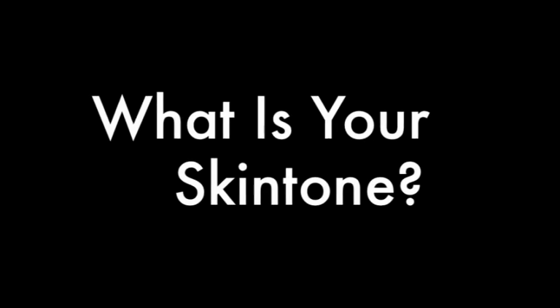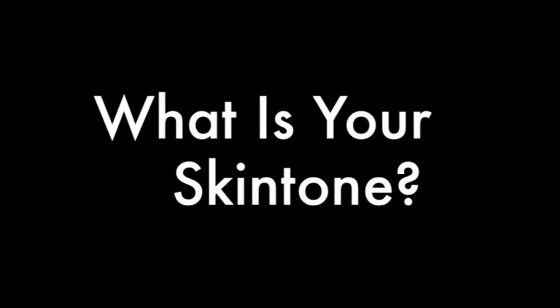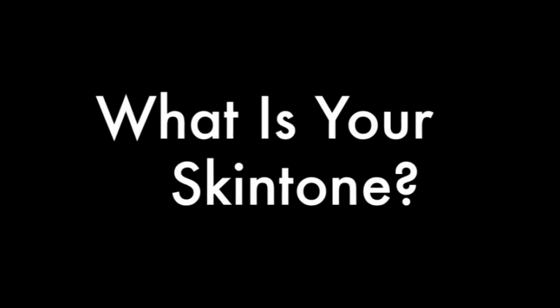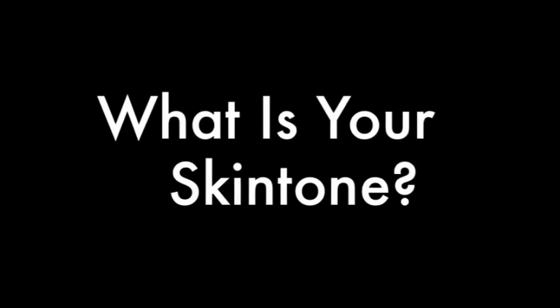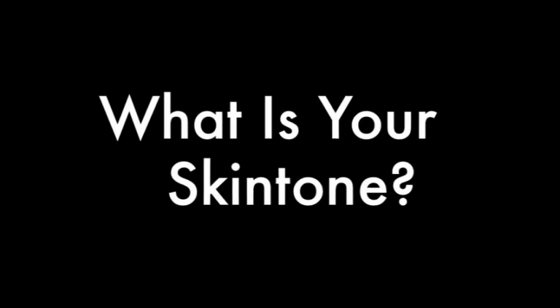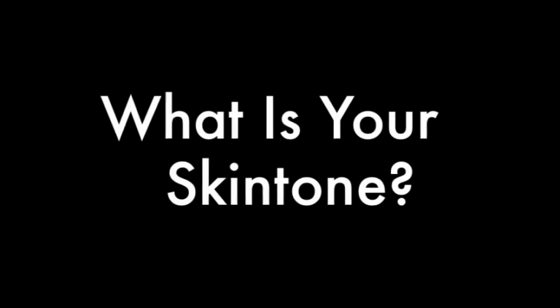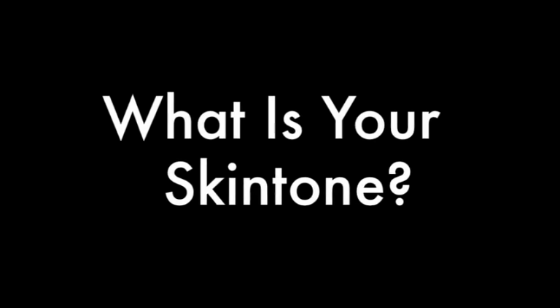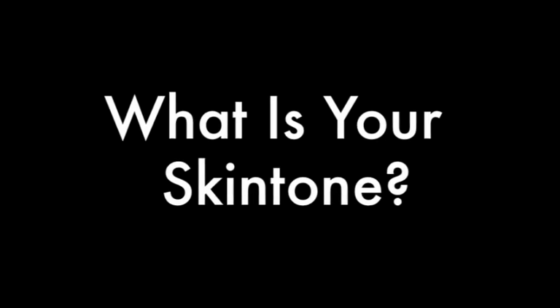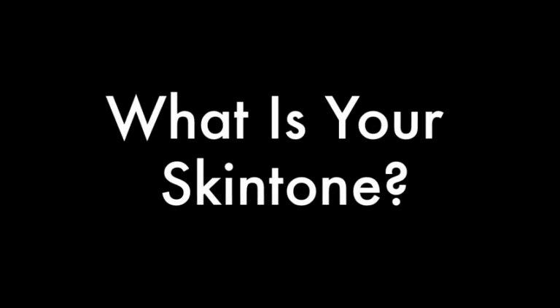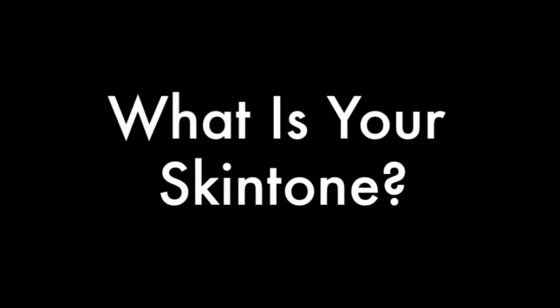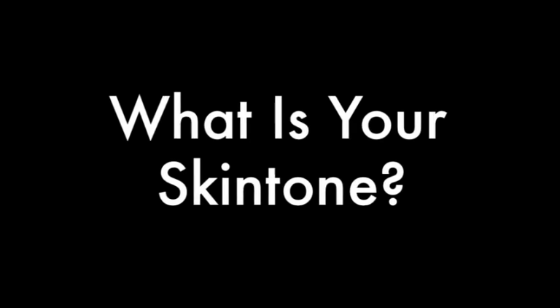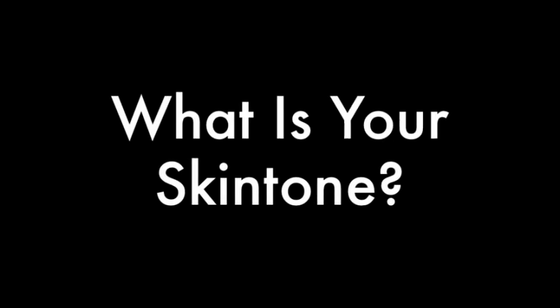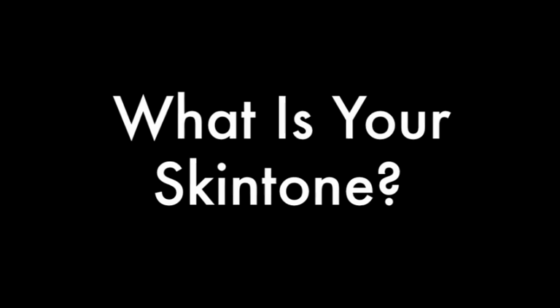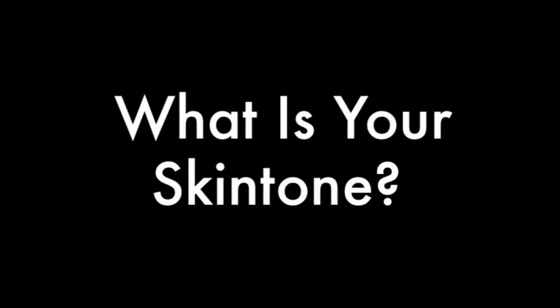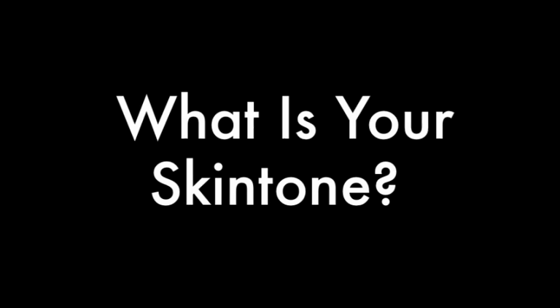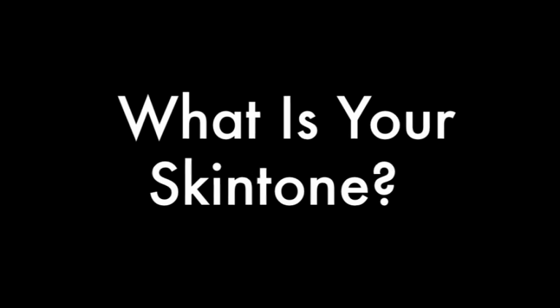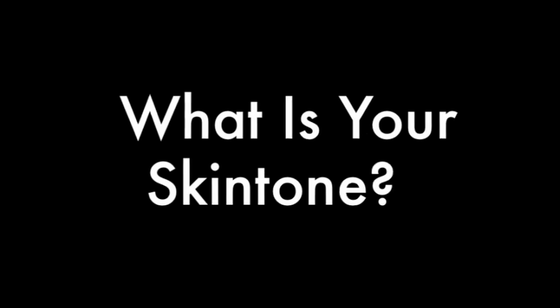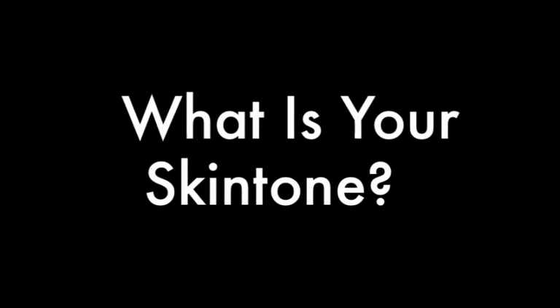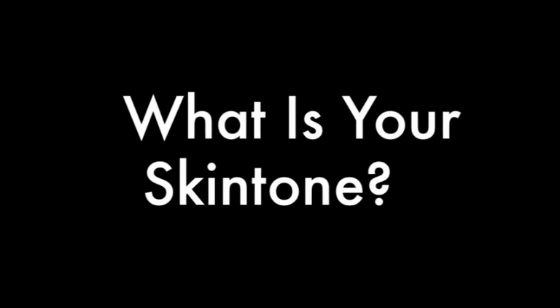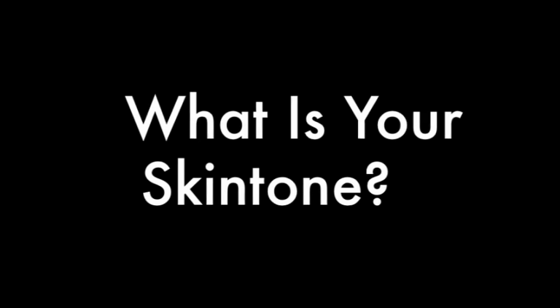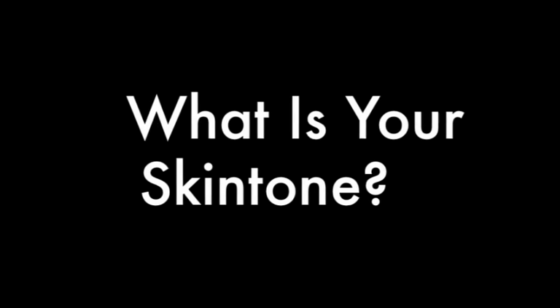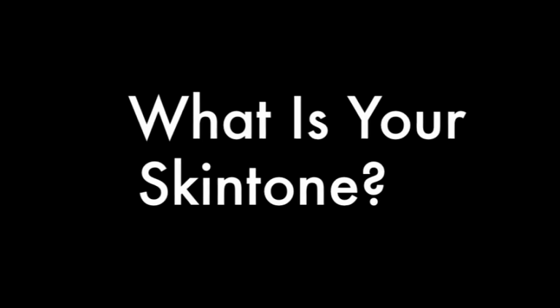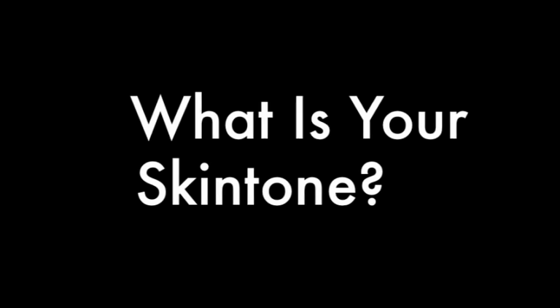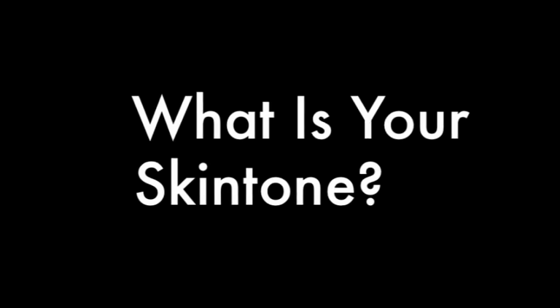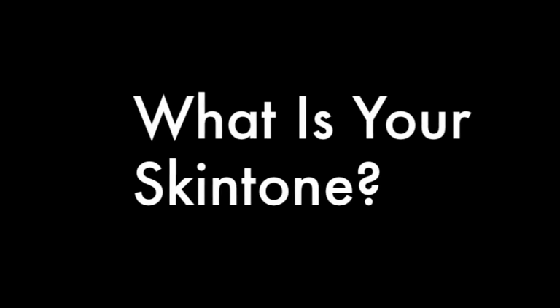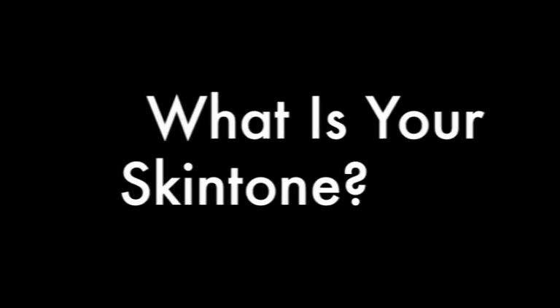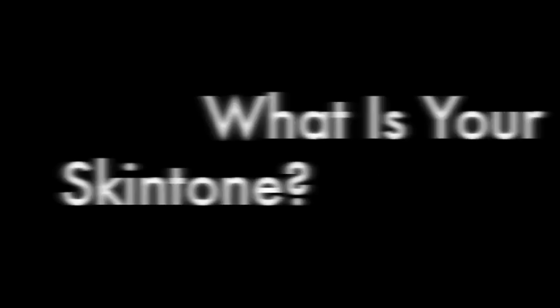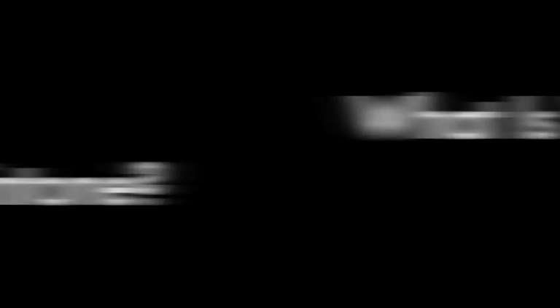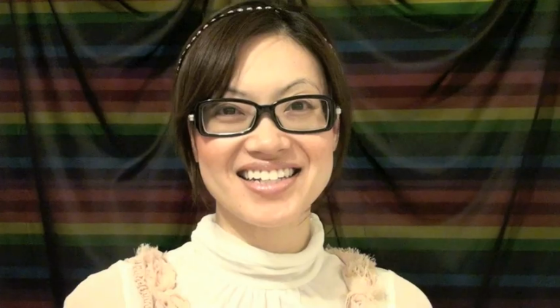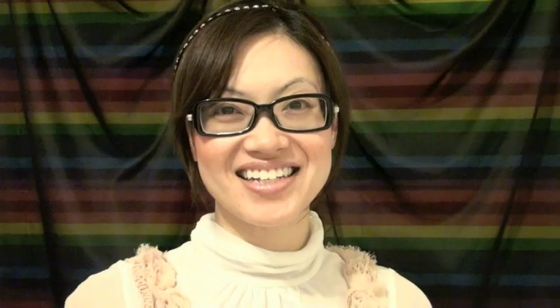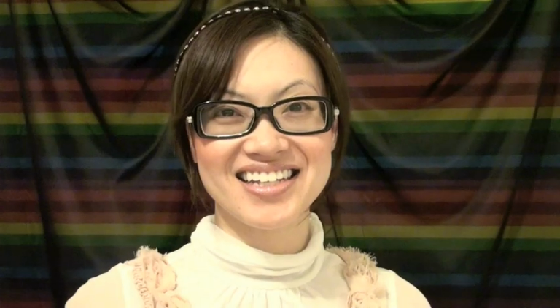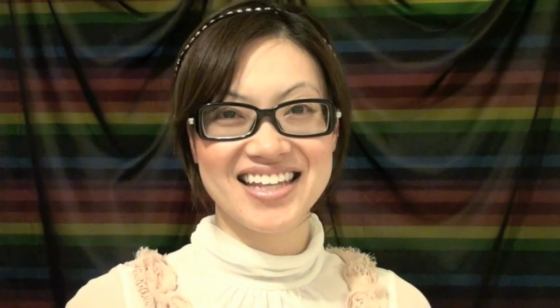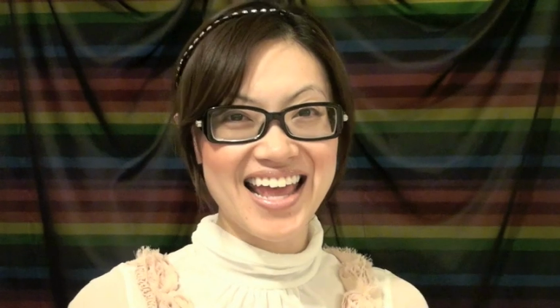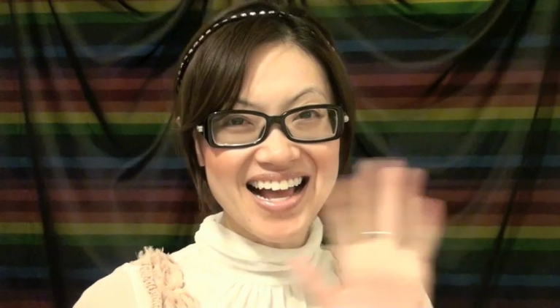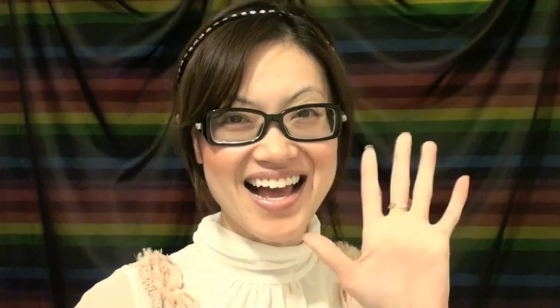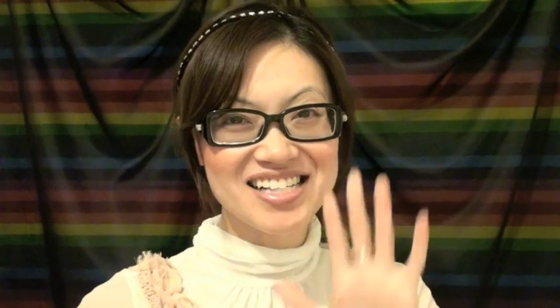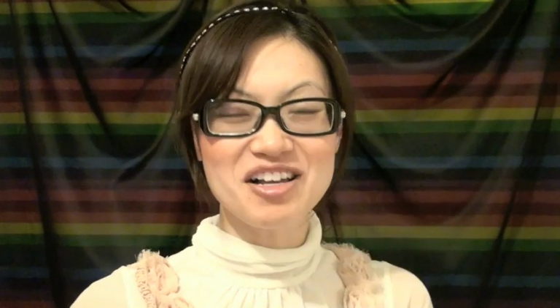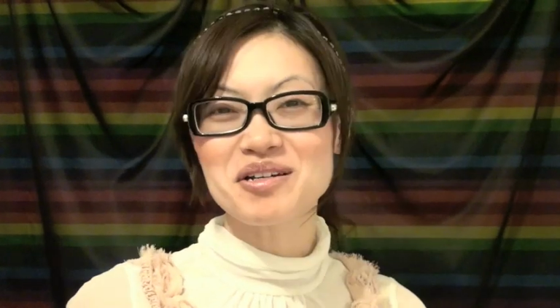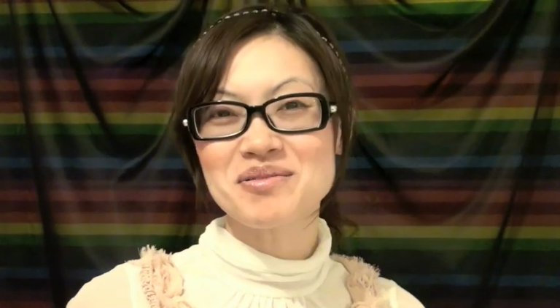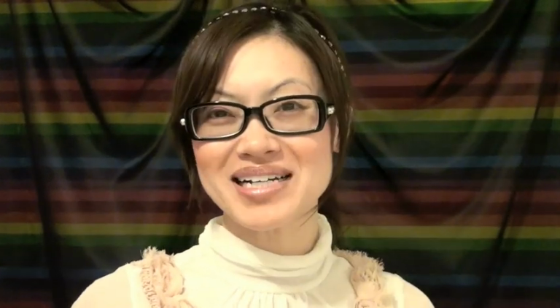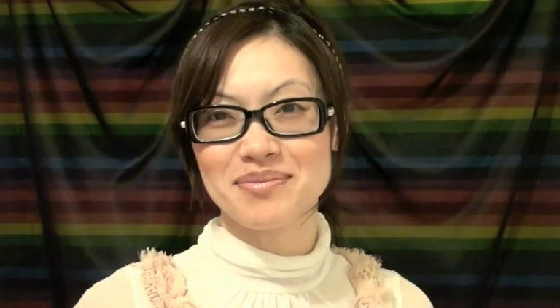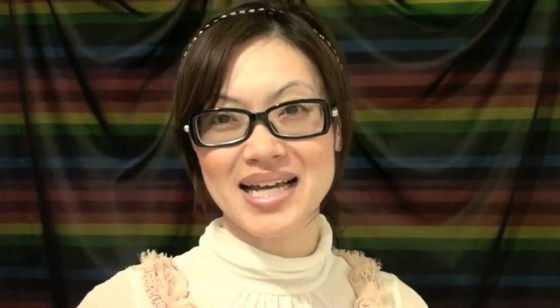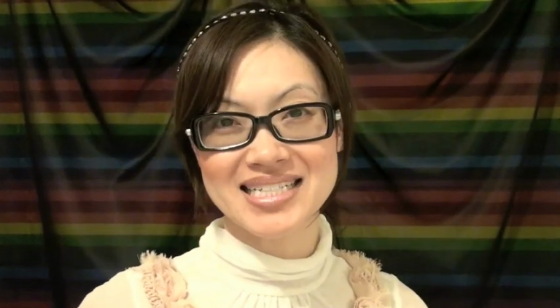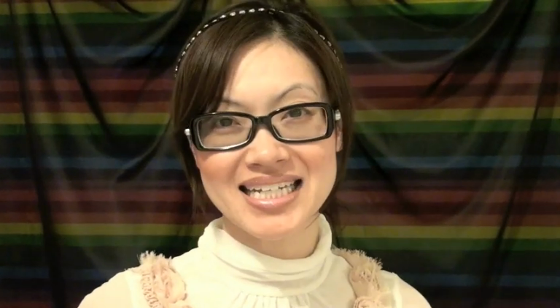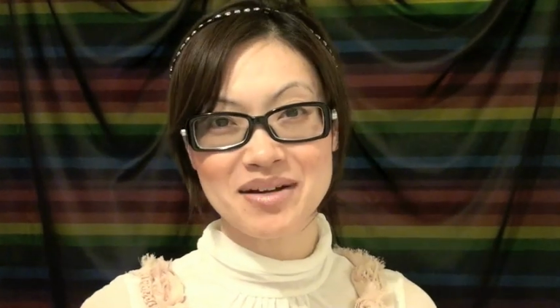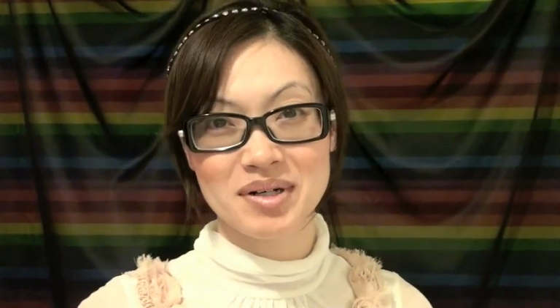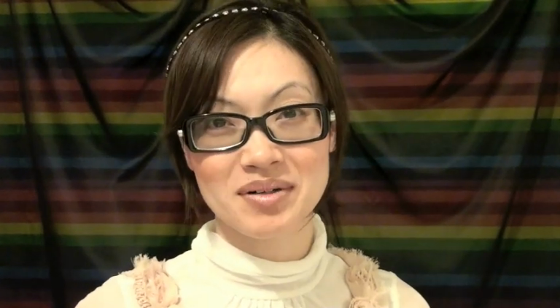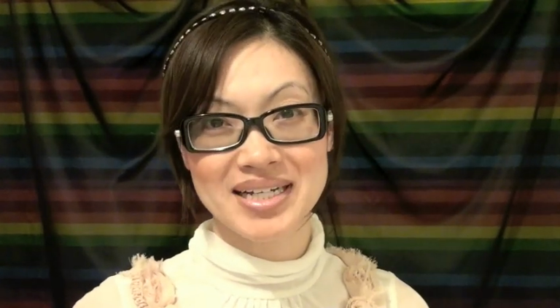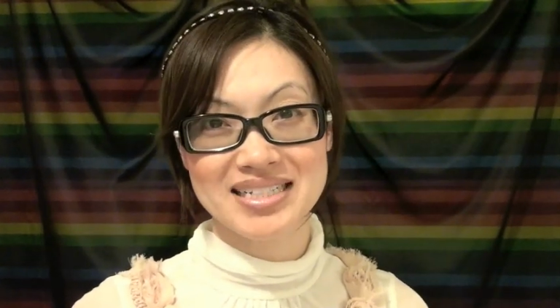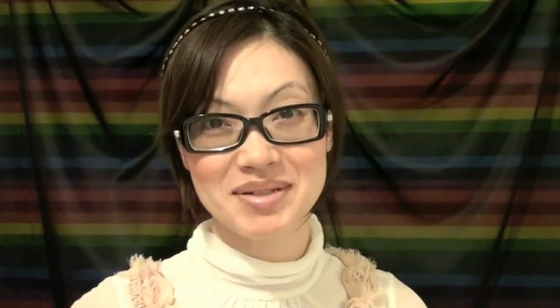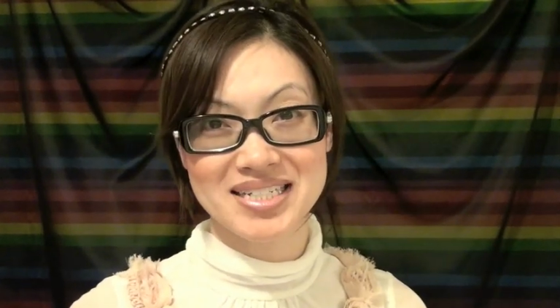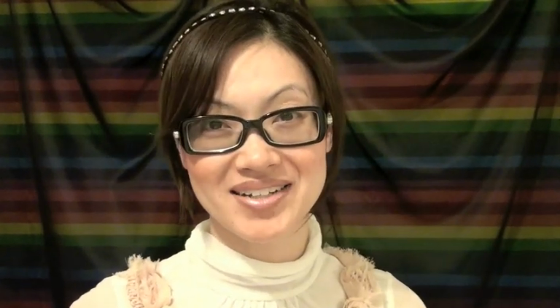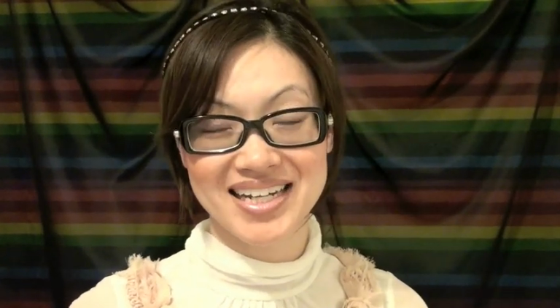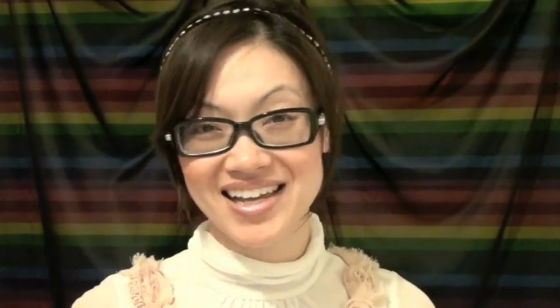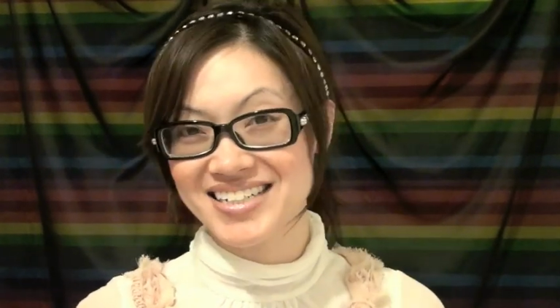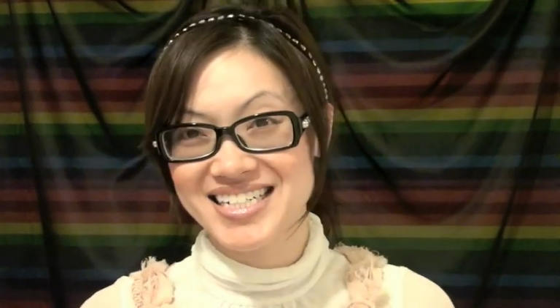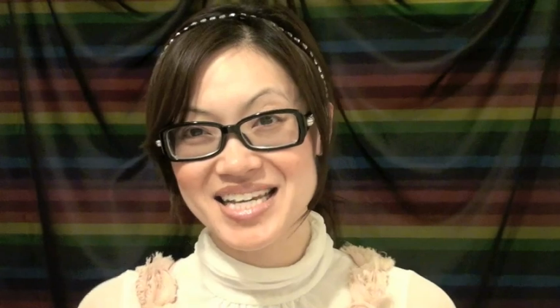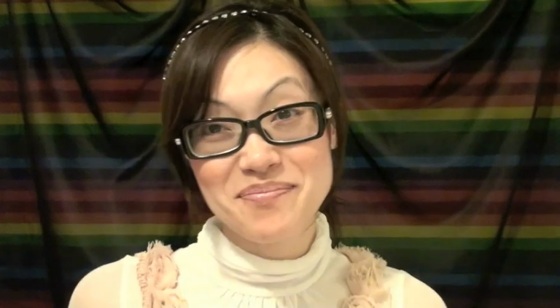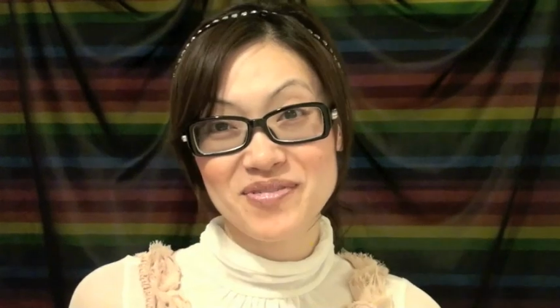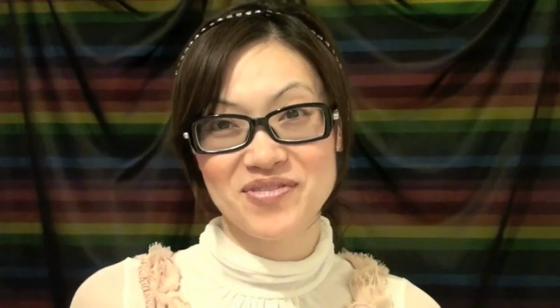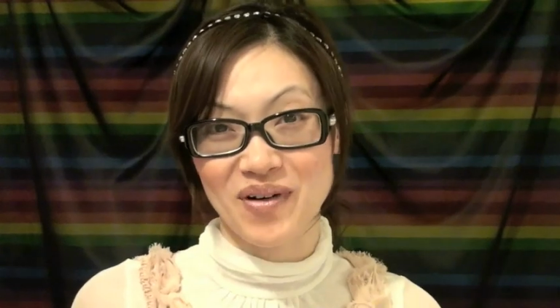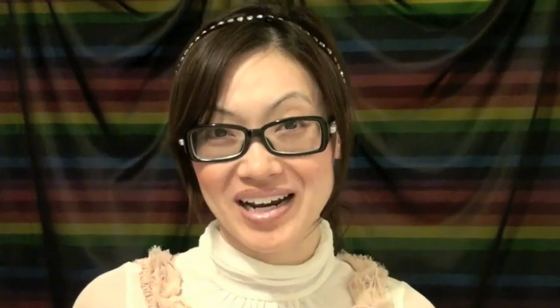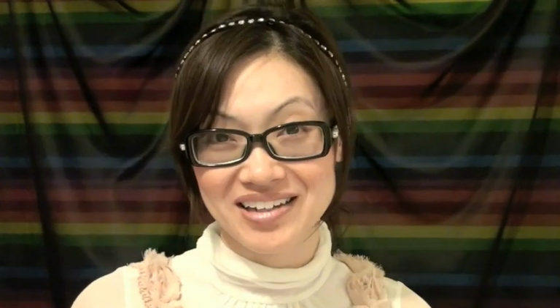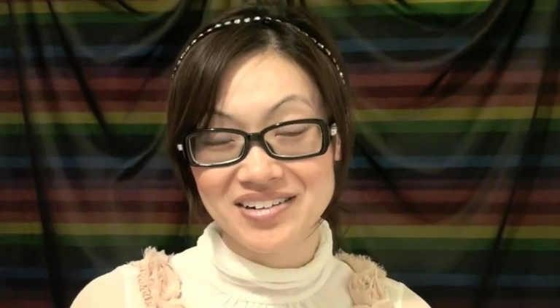Tip Thursday! Hey guys, welcome to PurseBuzz. Today we're going to be doing another tip for you.